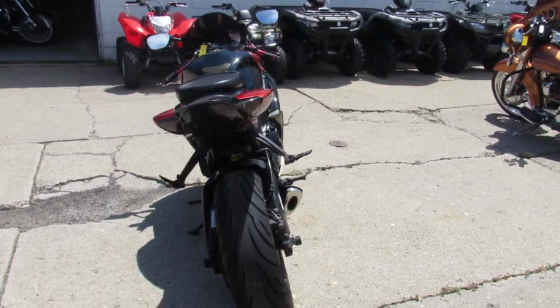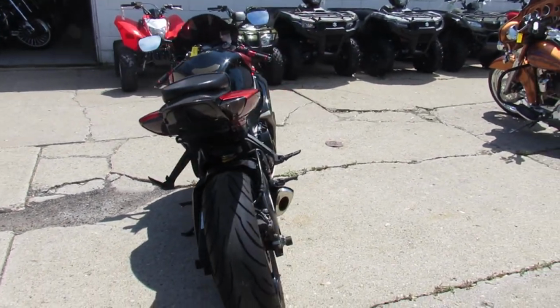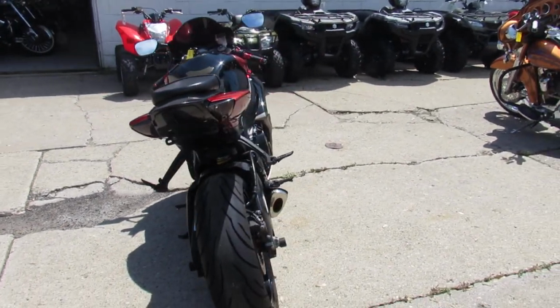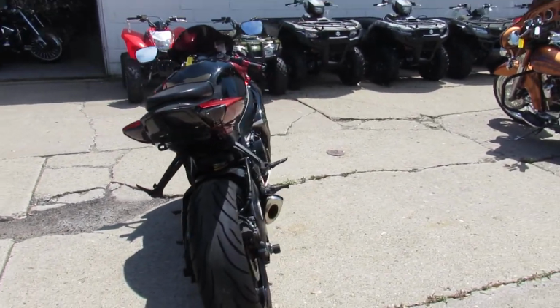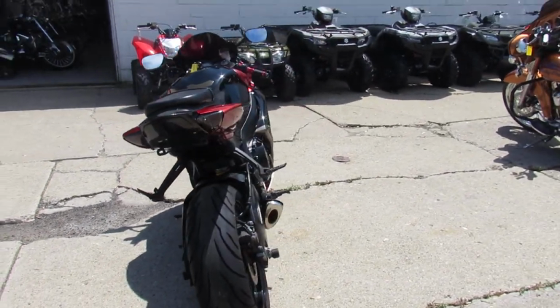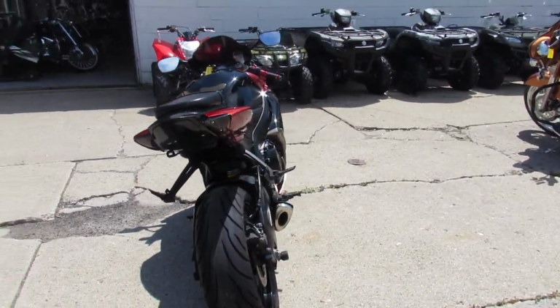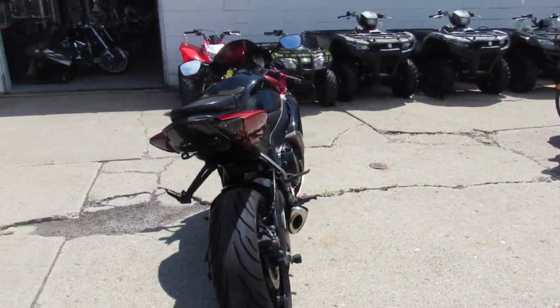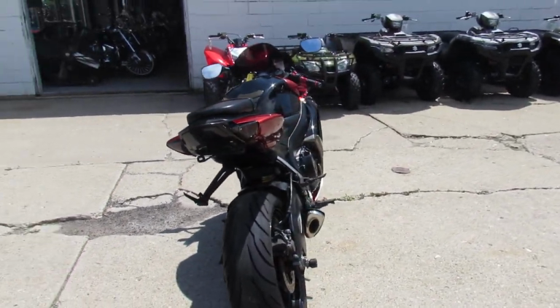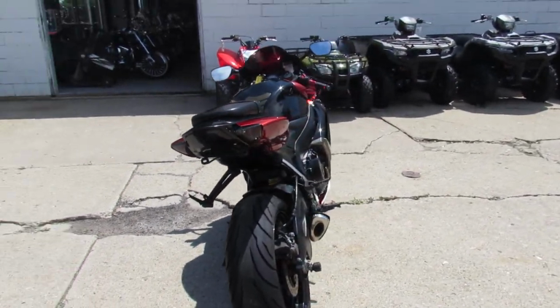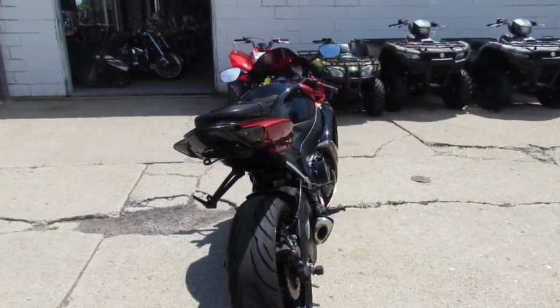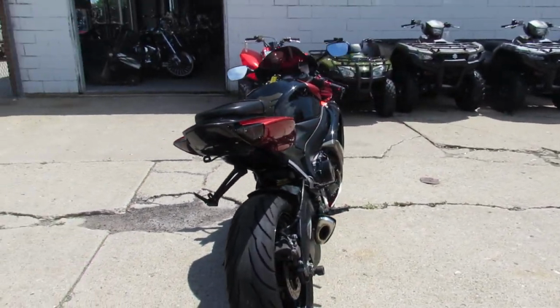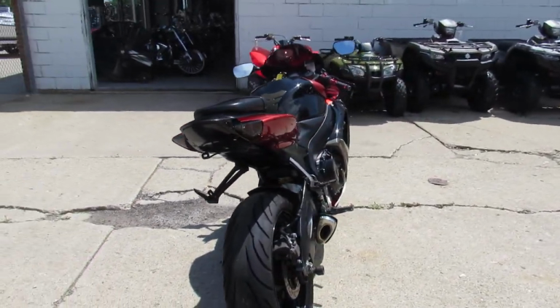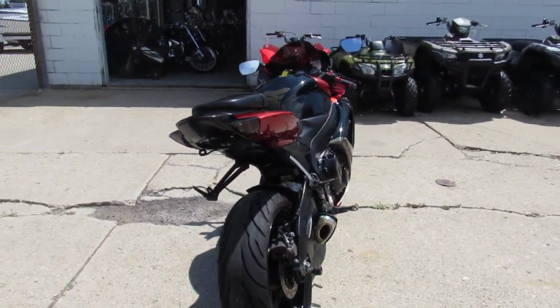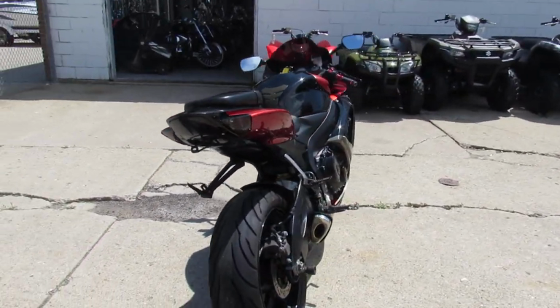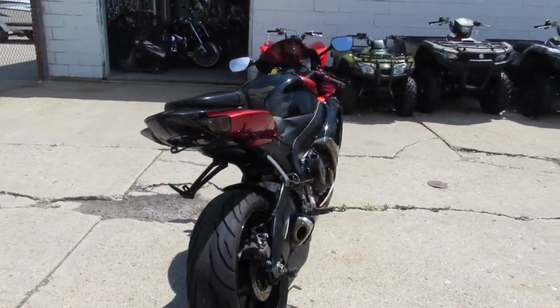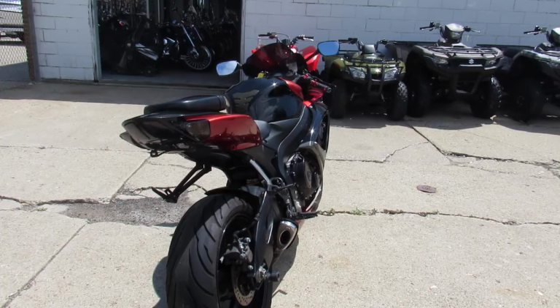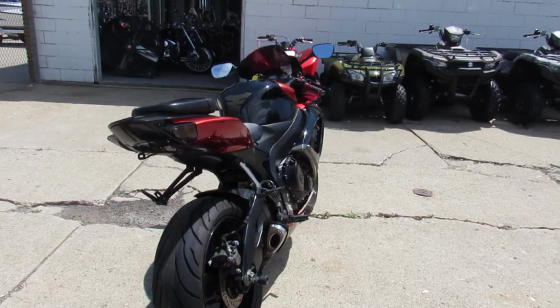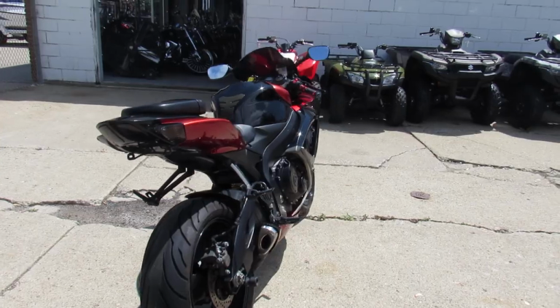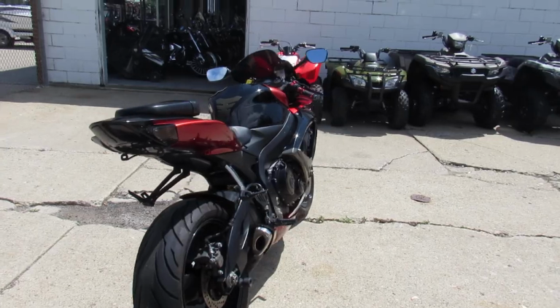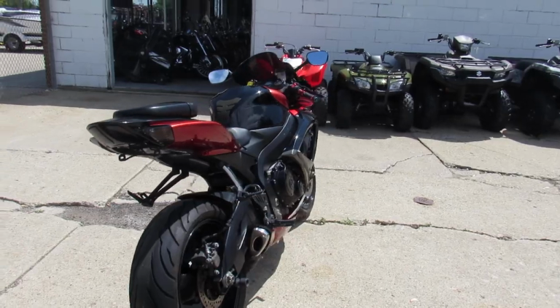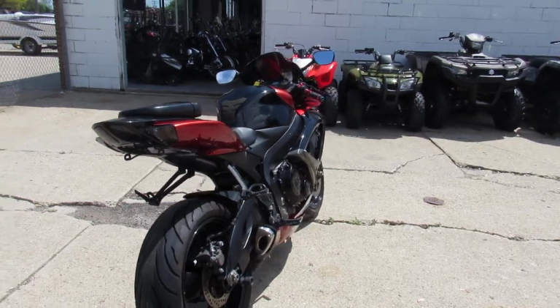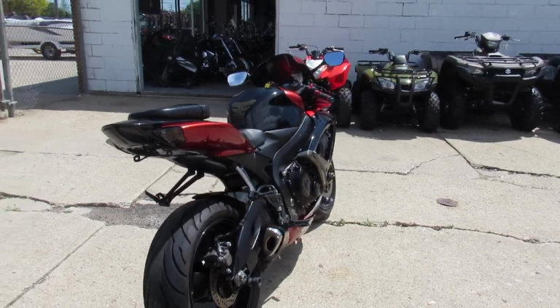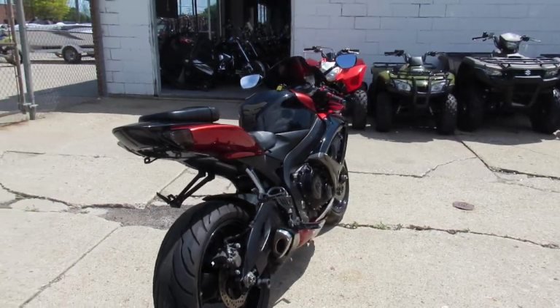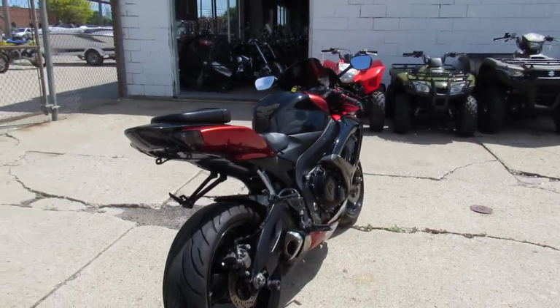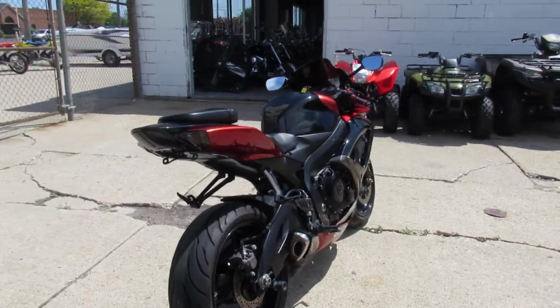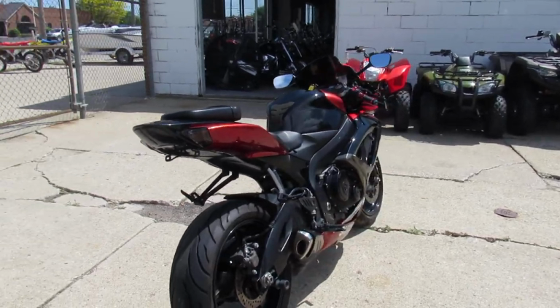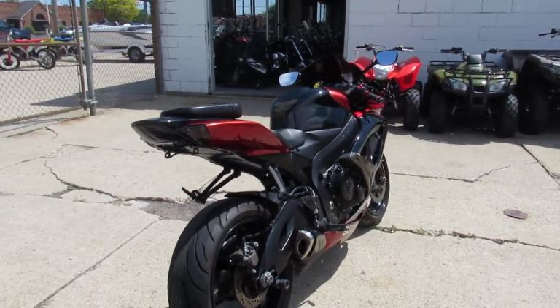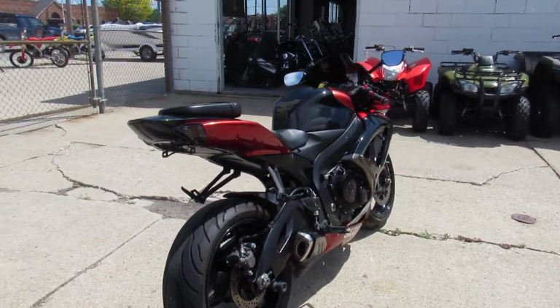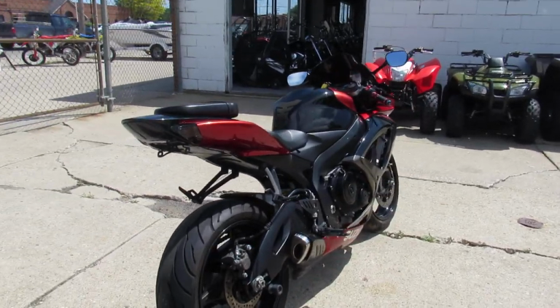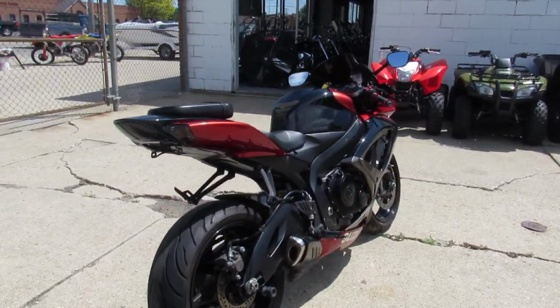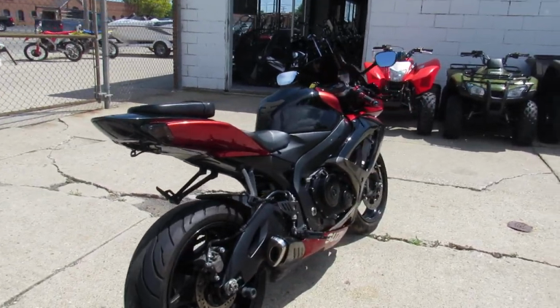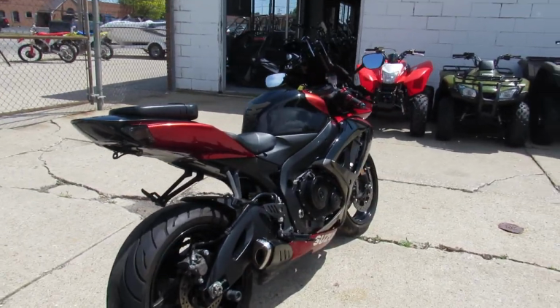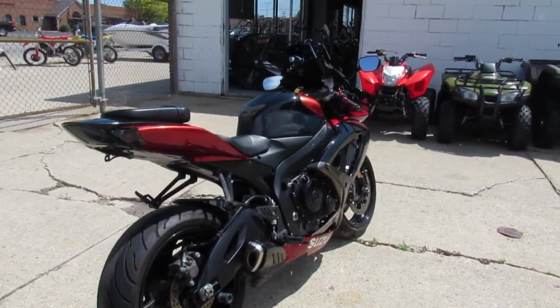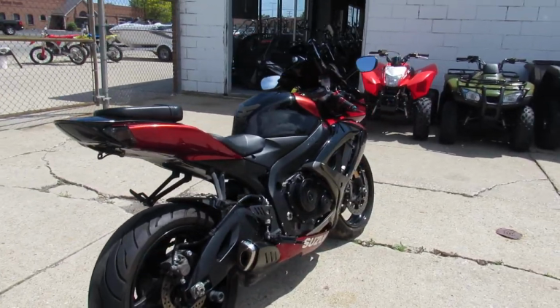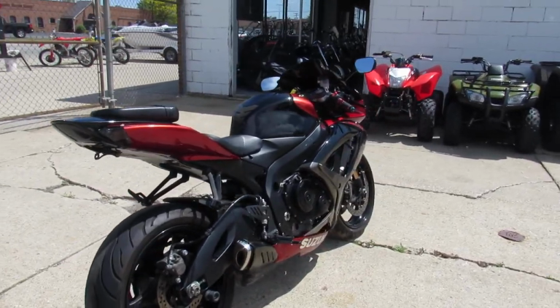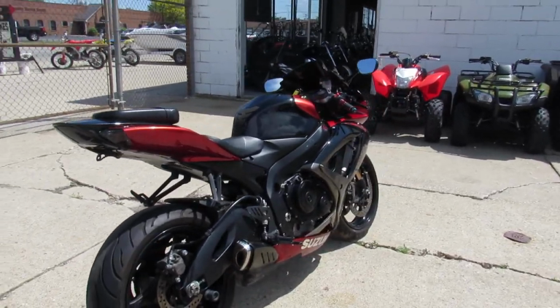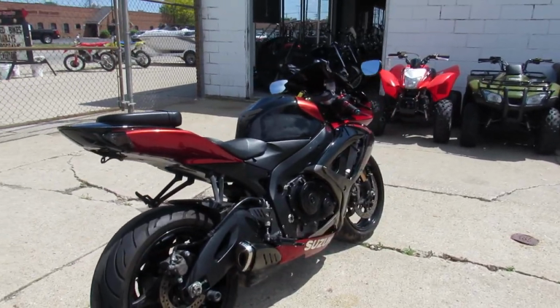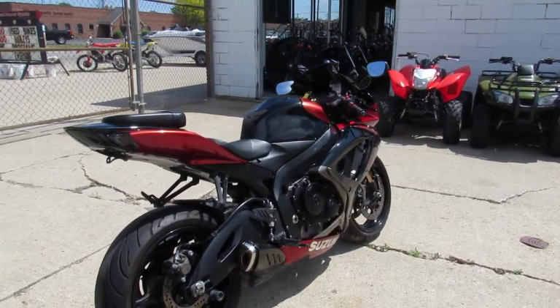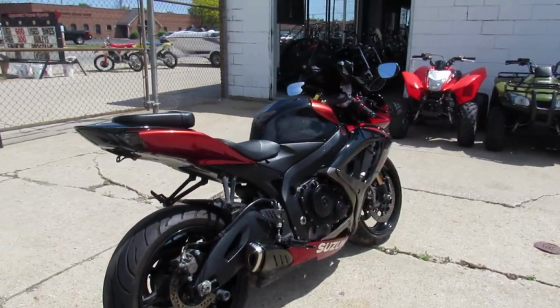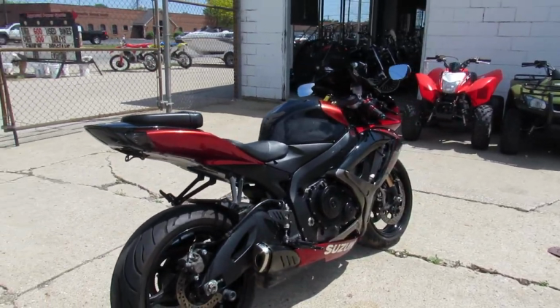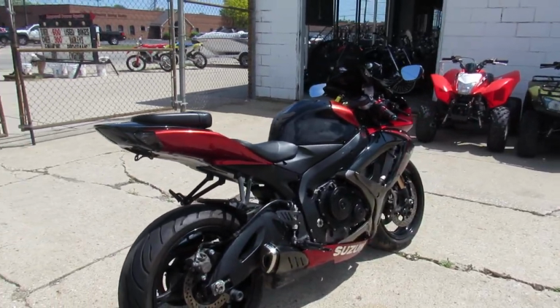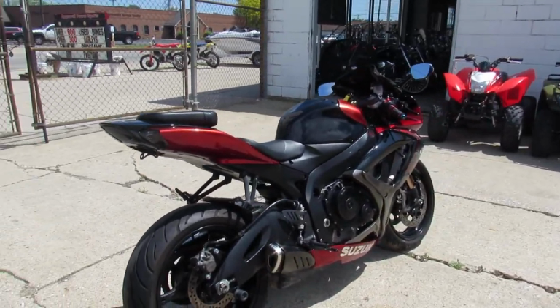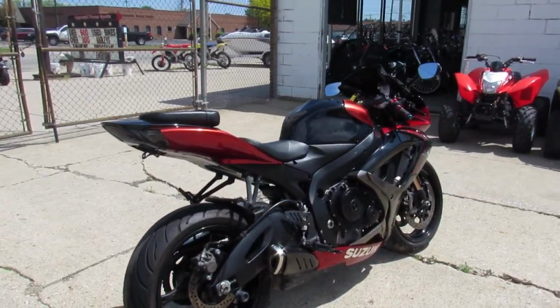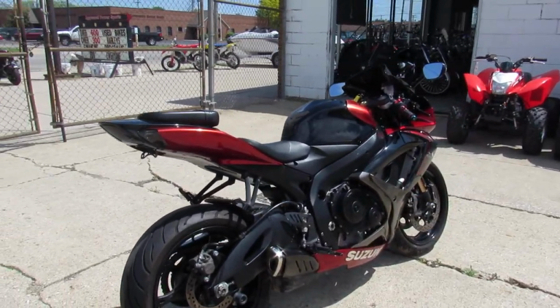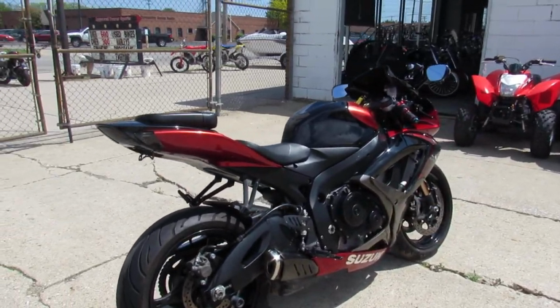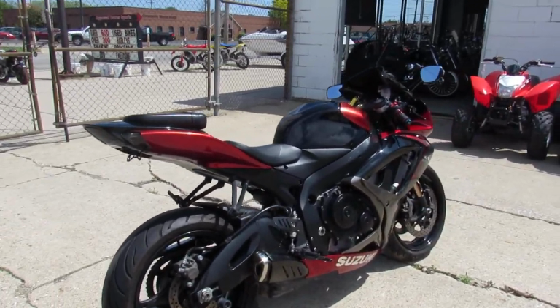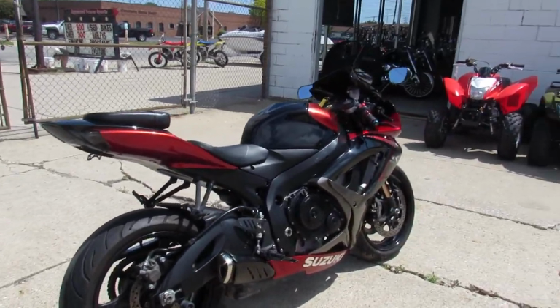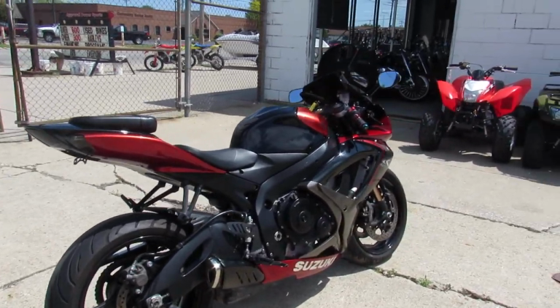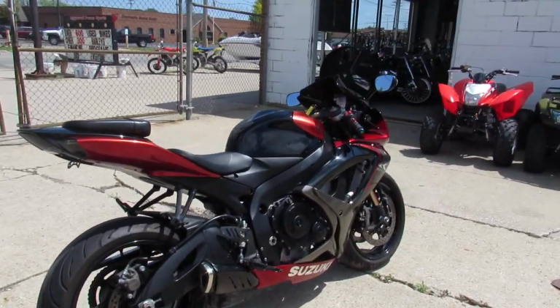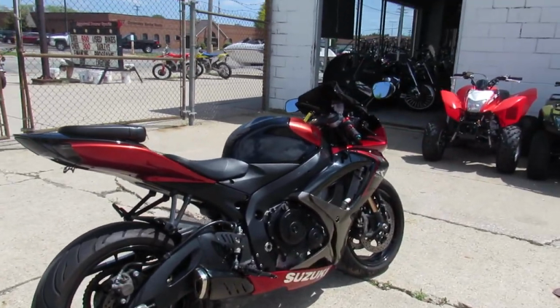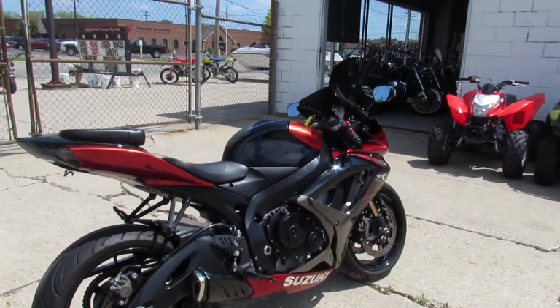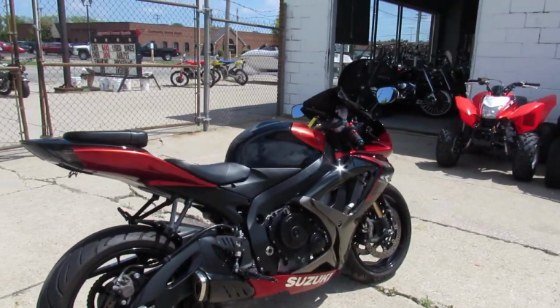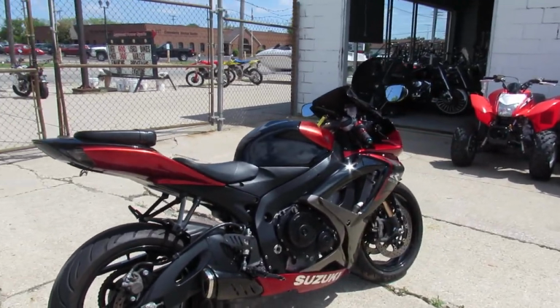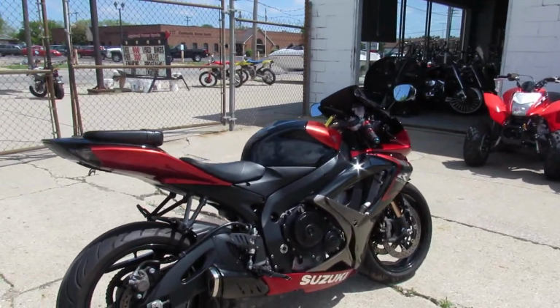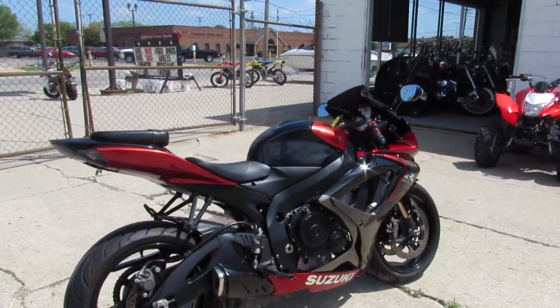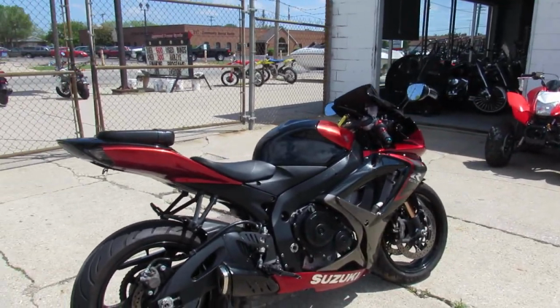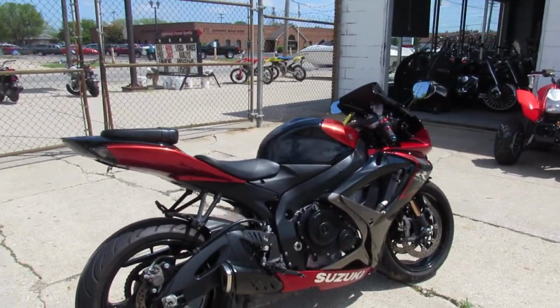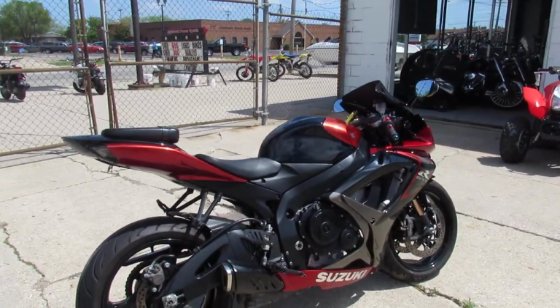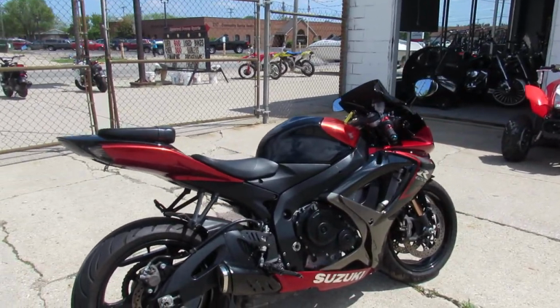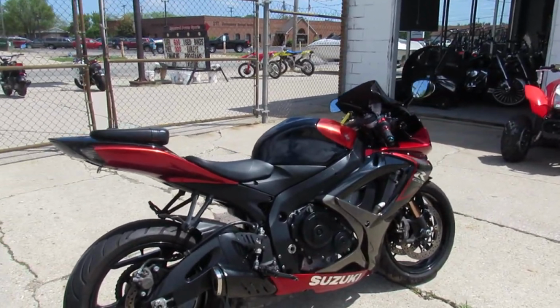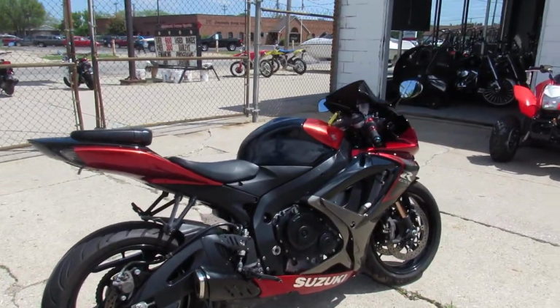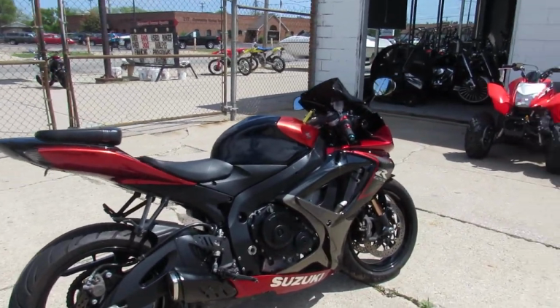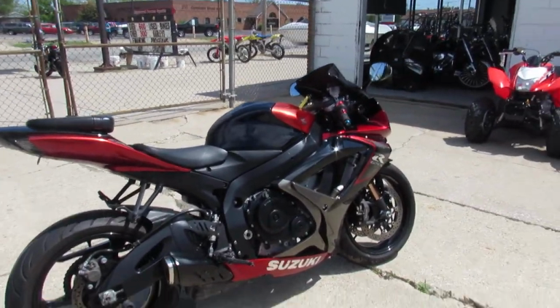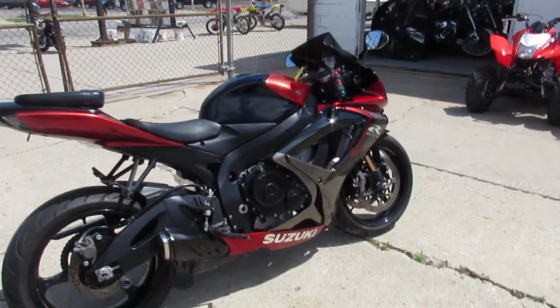Just been serviced at a factory authorized Suzuki dealership. All the fluids have been changed and it's ready to hit the road. You guys can't go wrong.